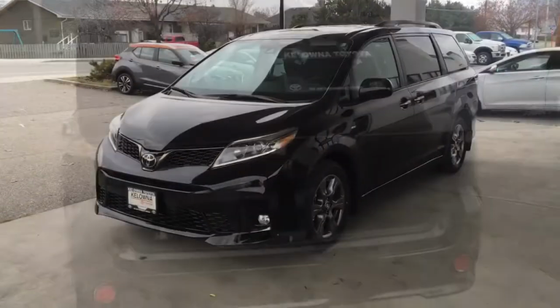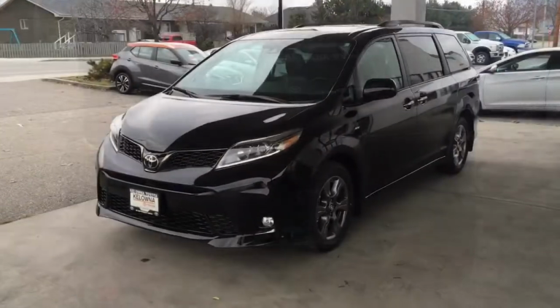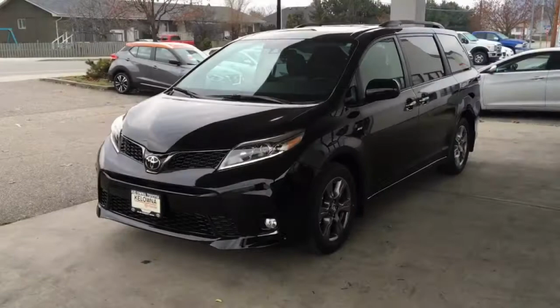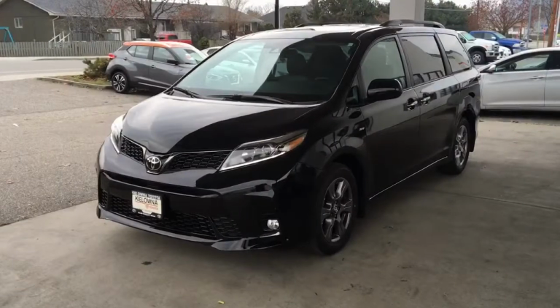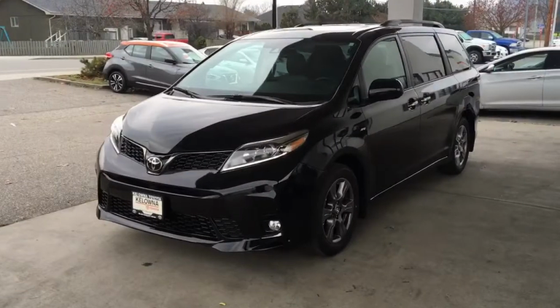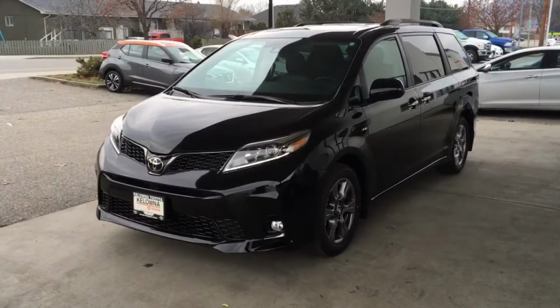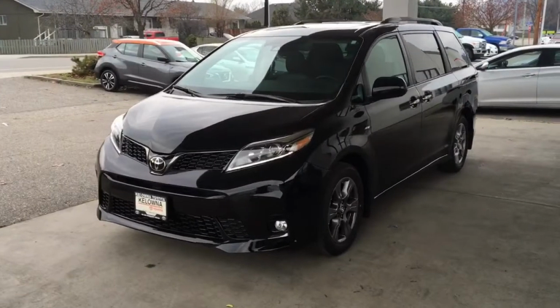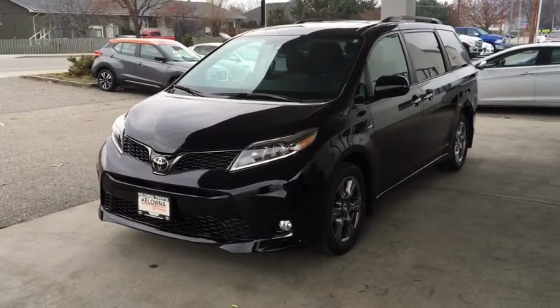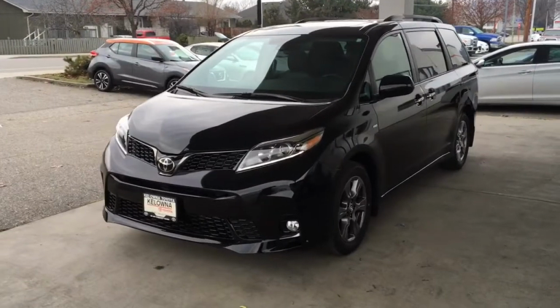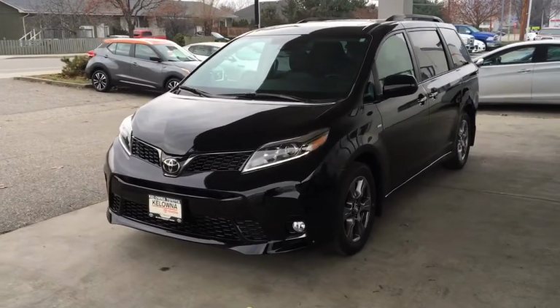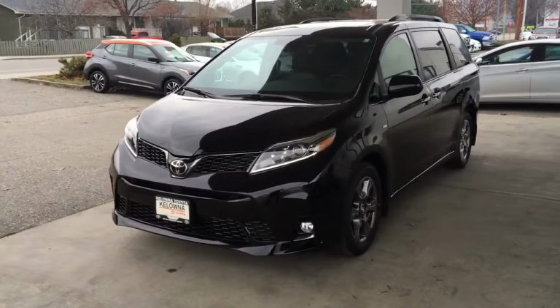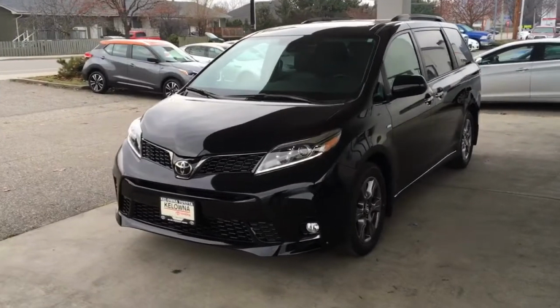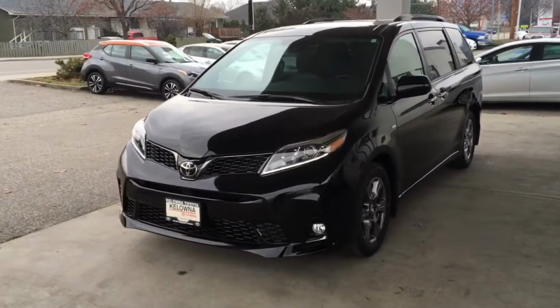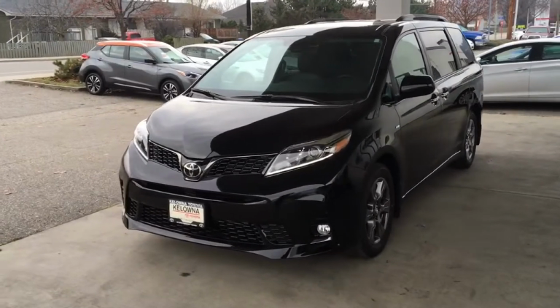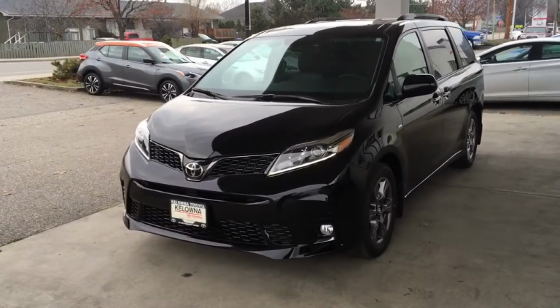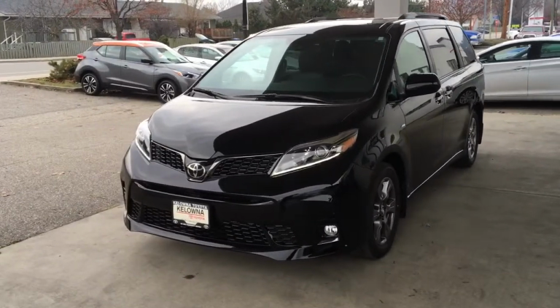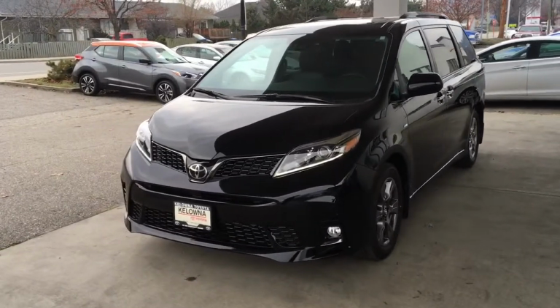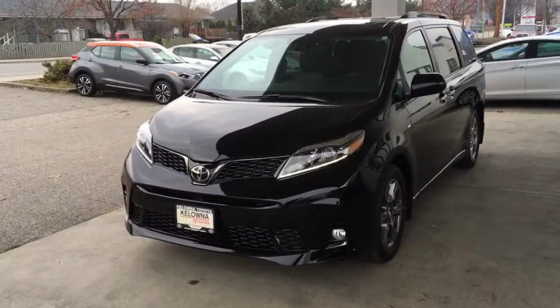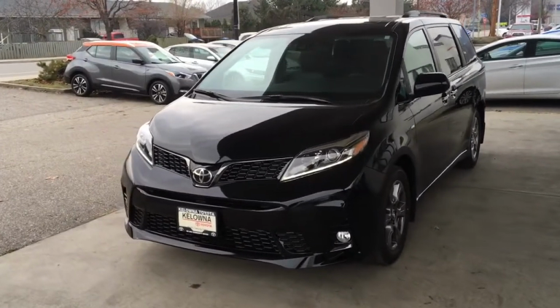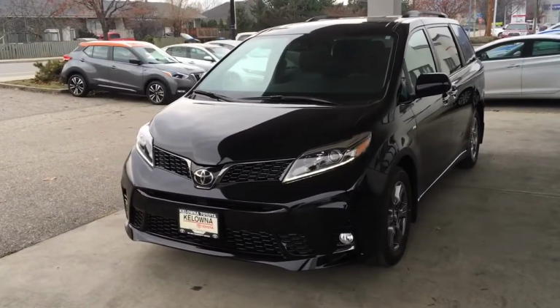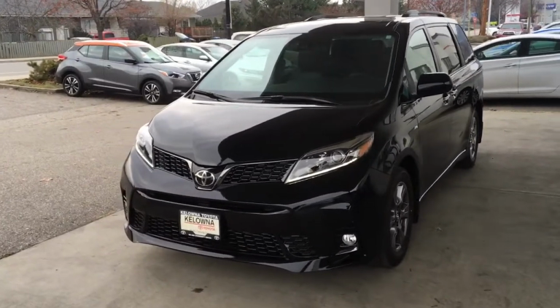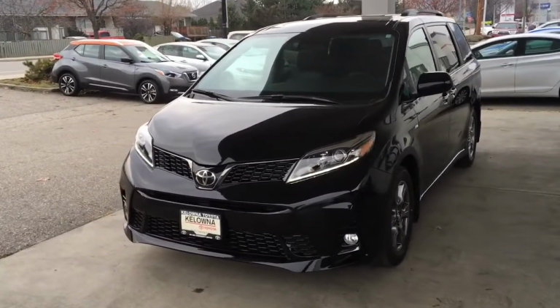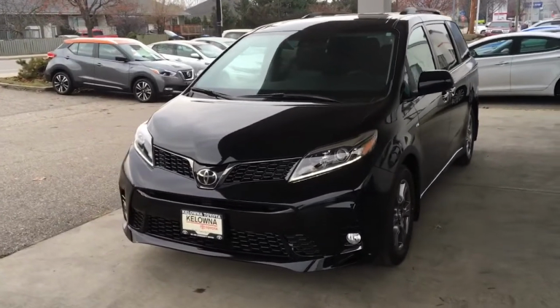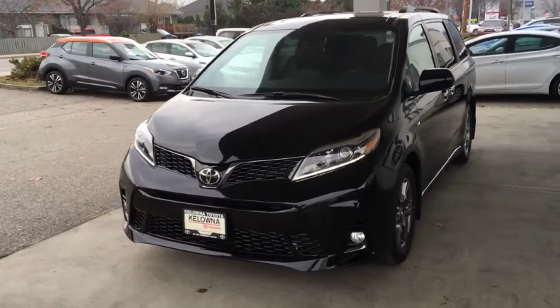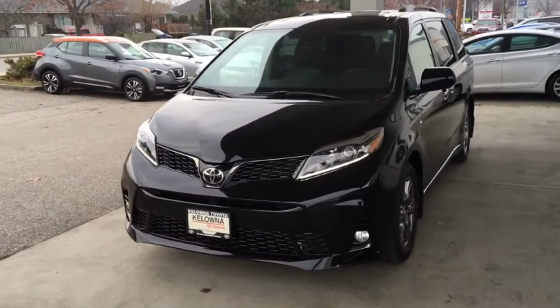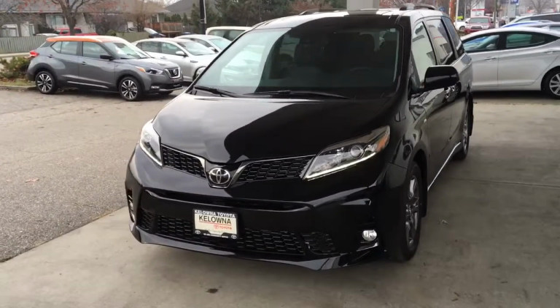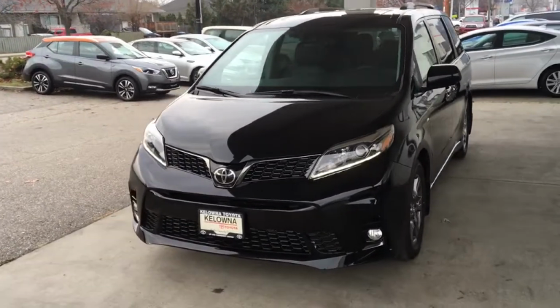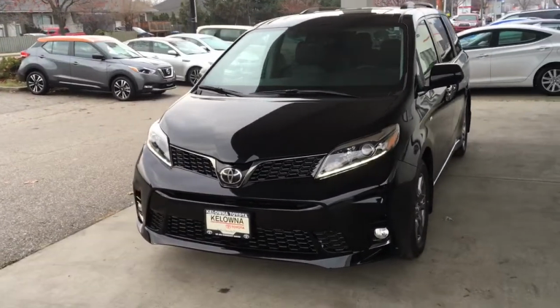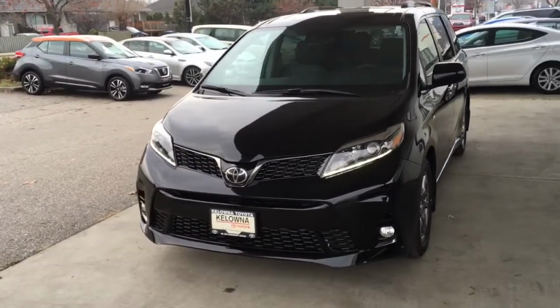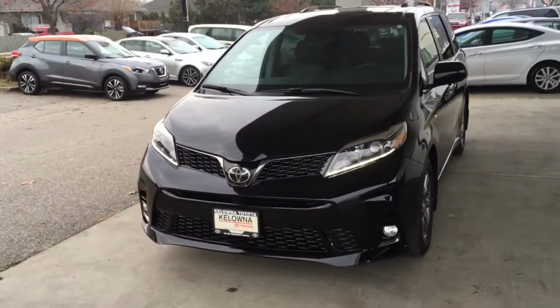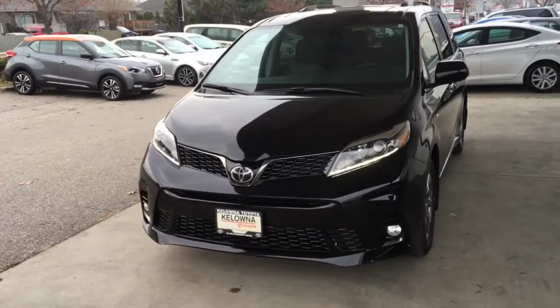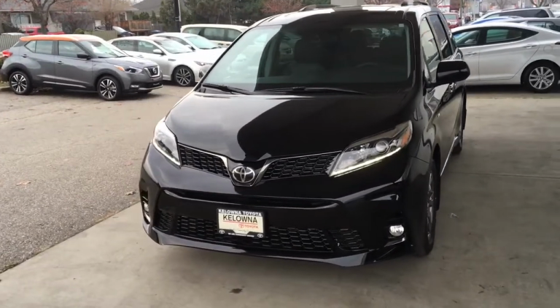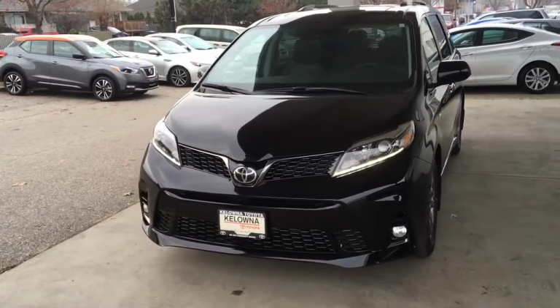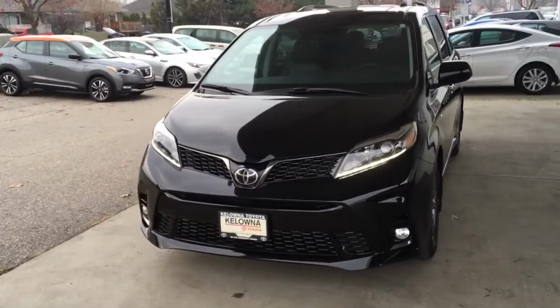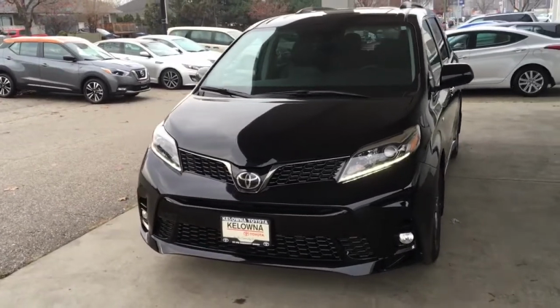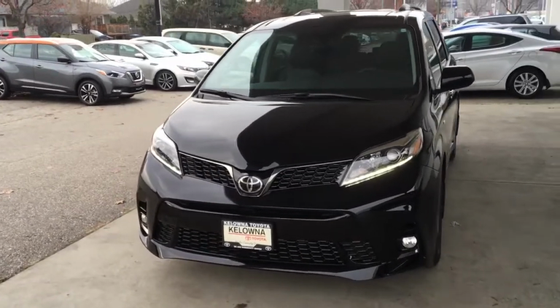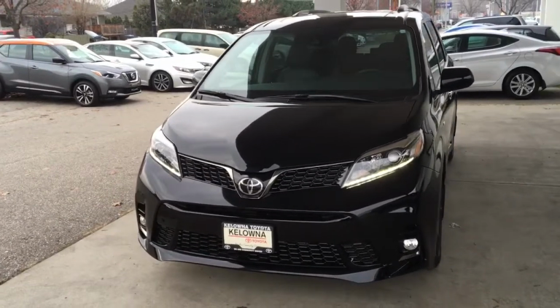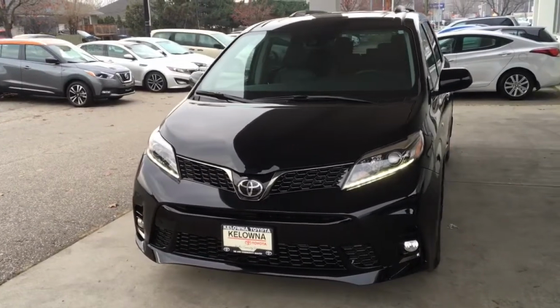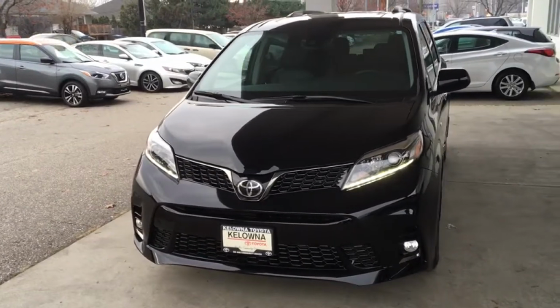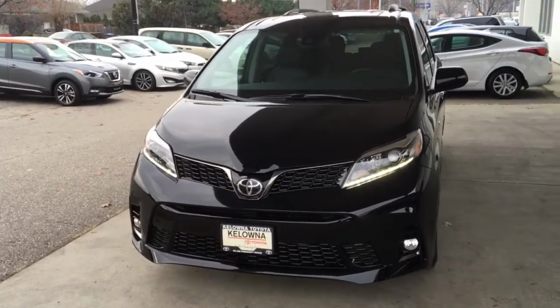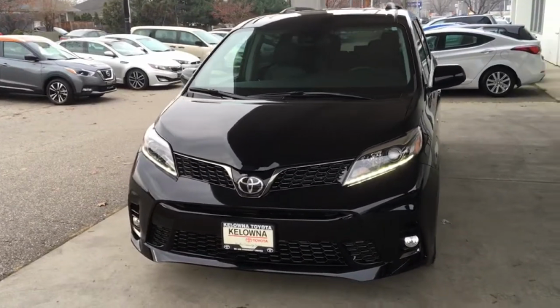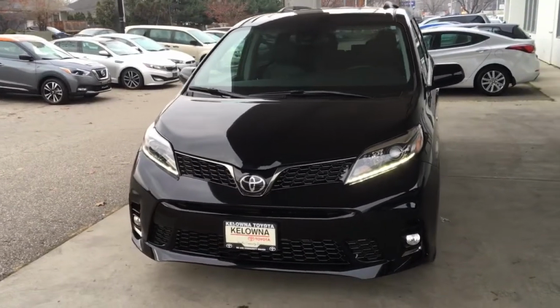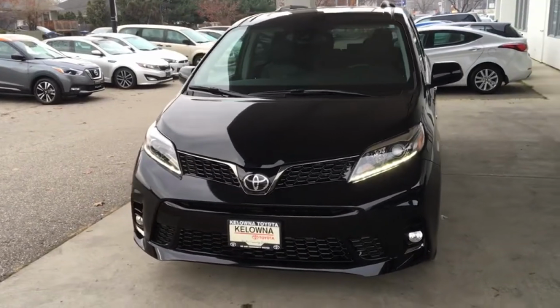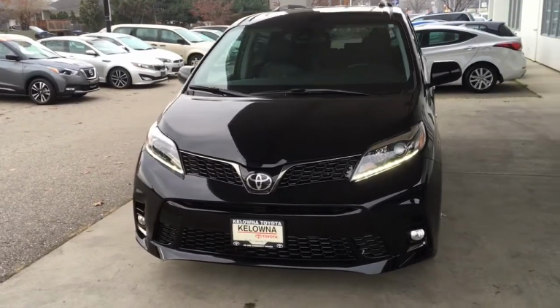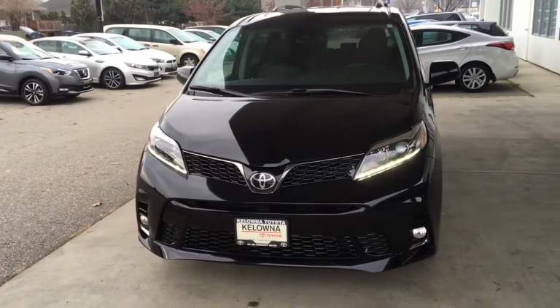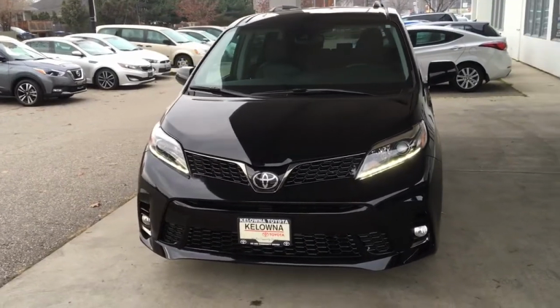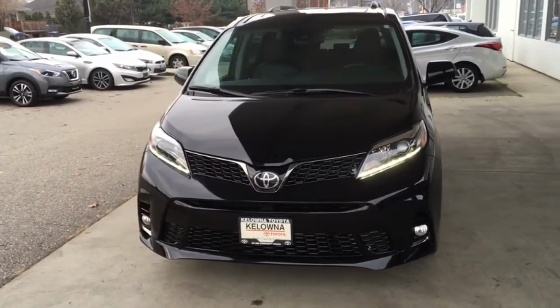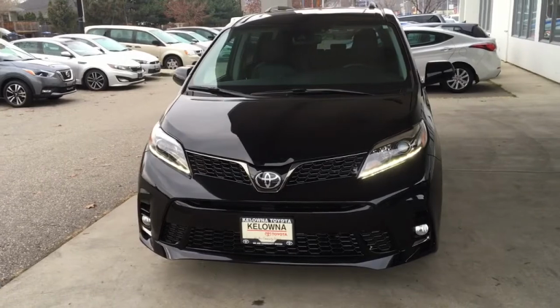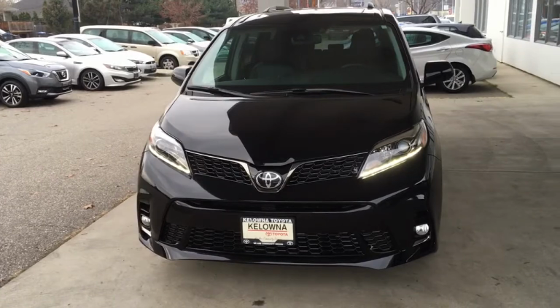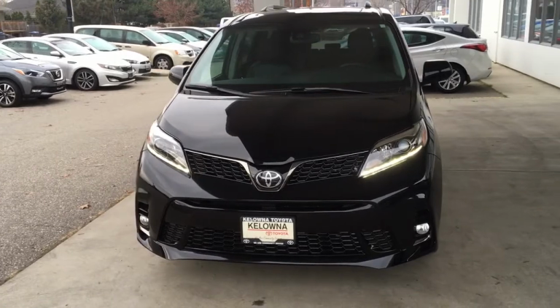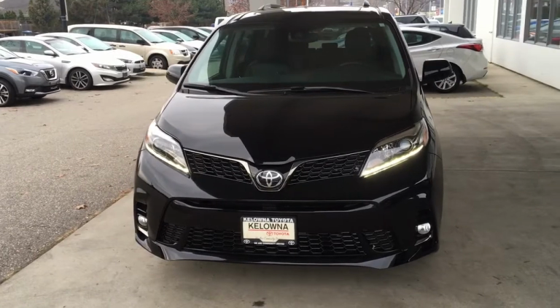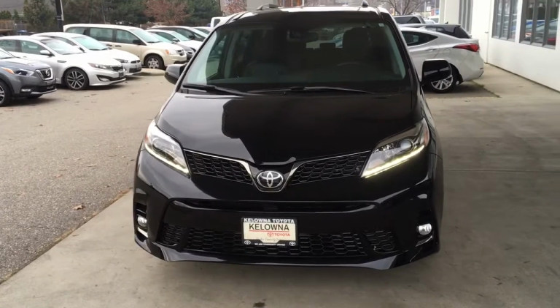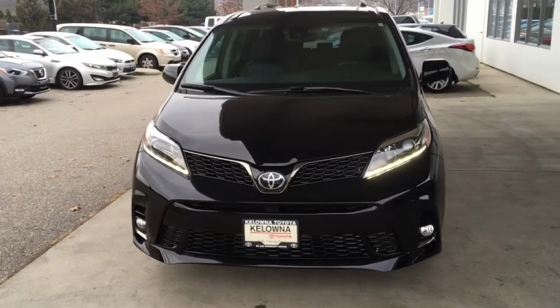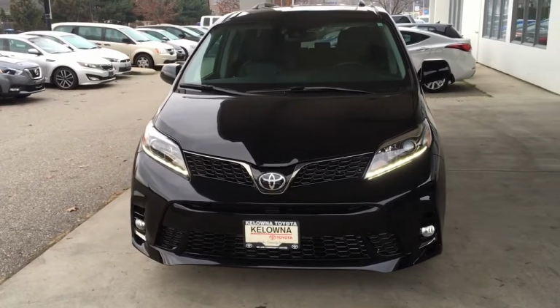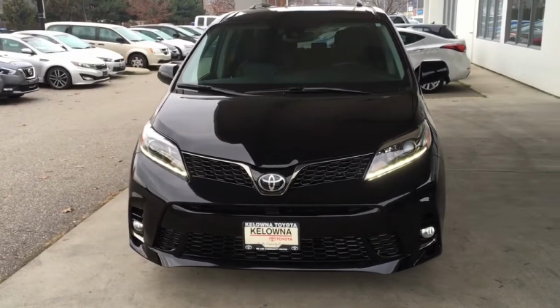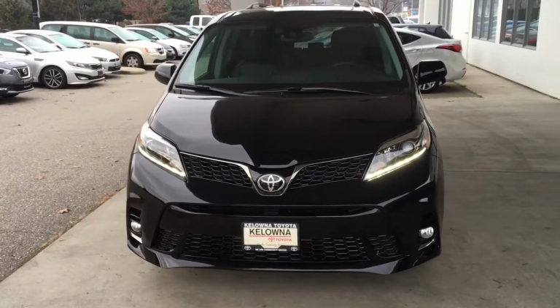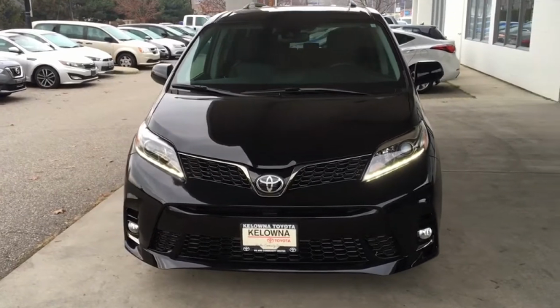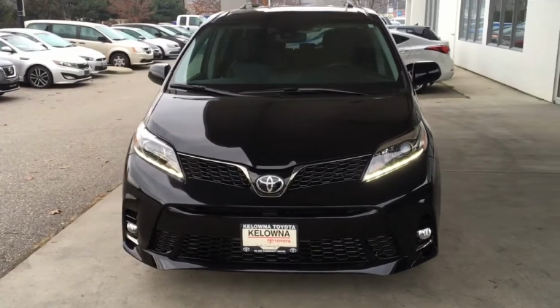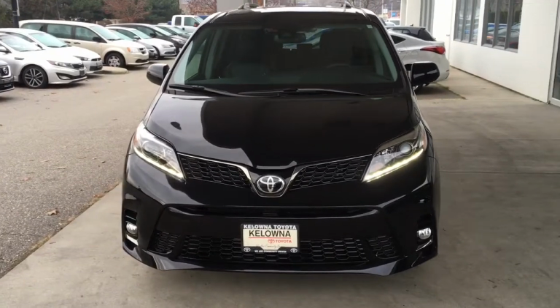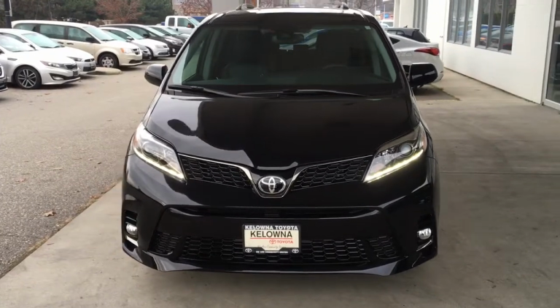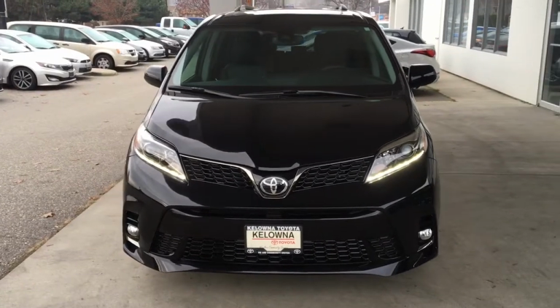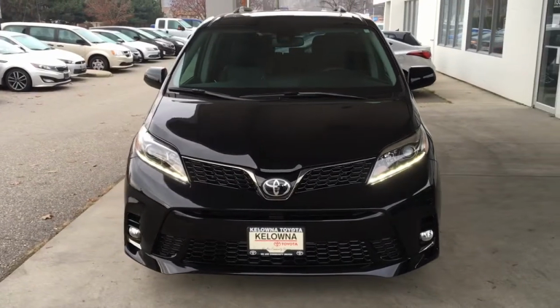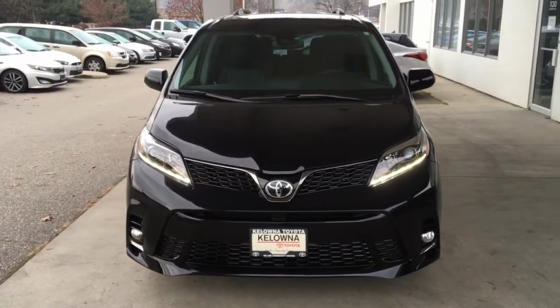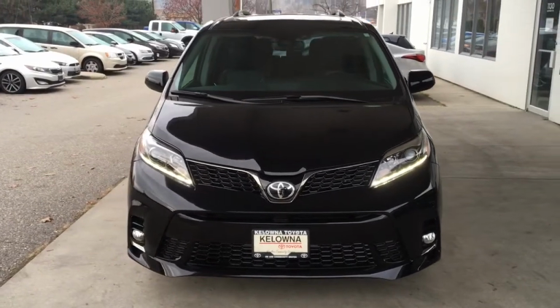From the driver's side the Sienna looks modern and upscale with a black grille, projector beam headlights, chrome accent trim and LED running lights.